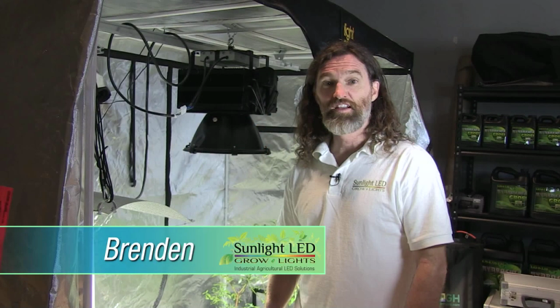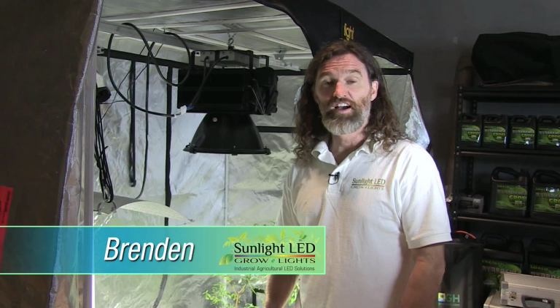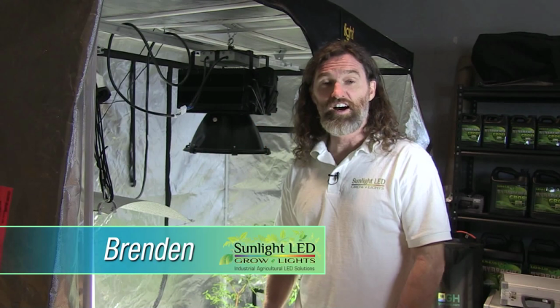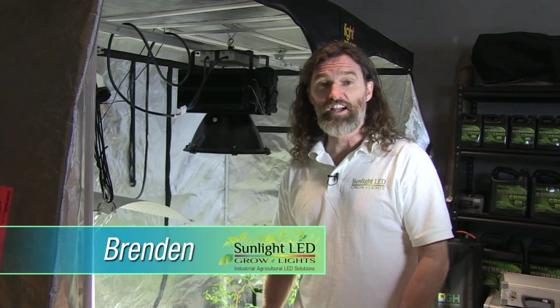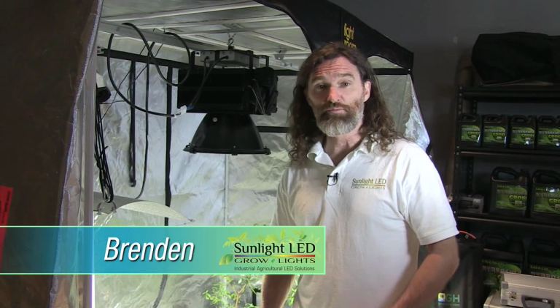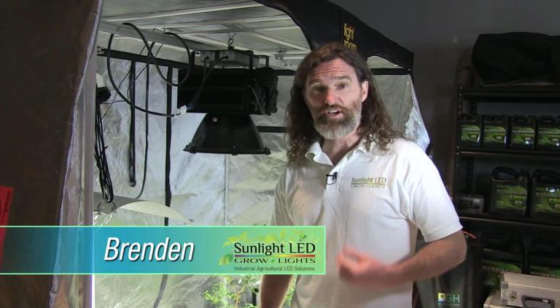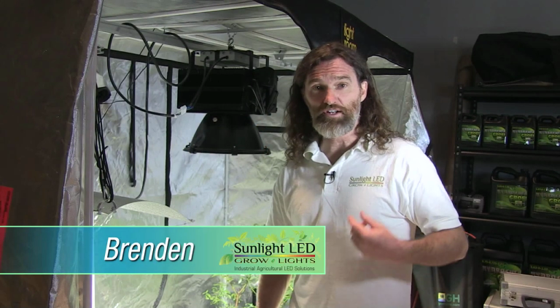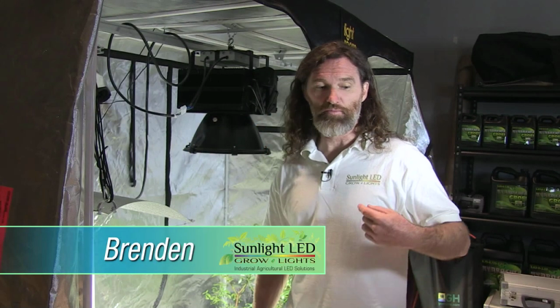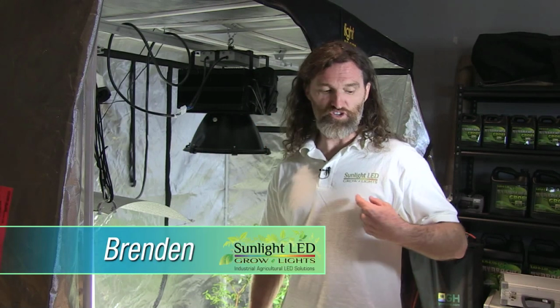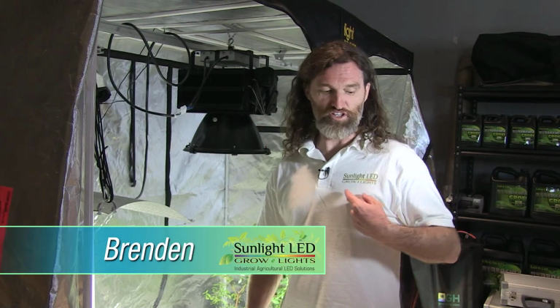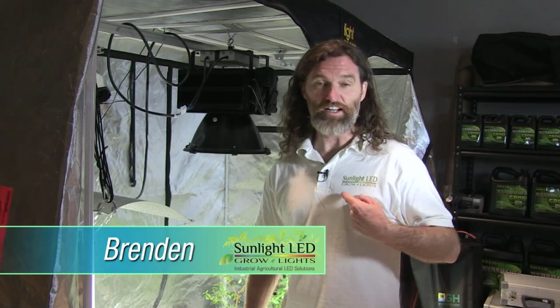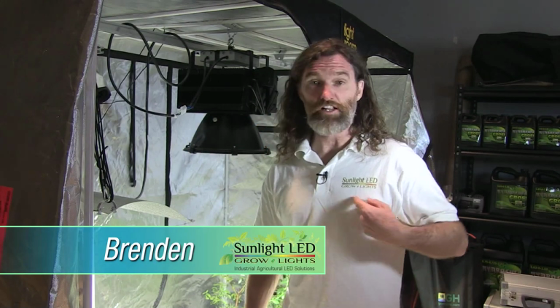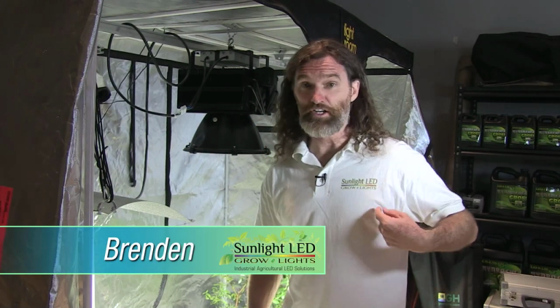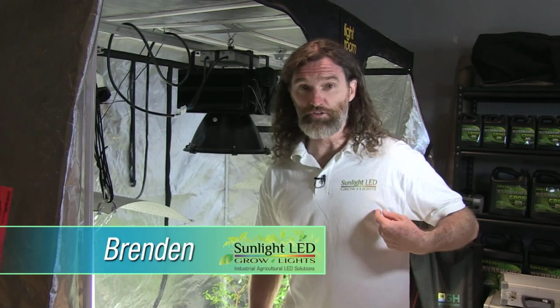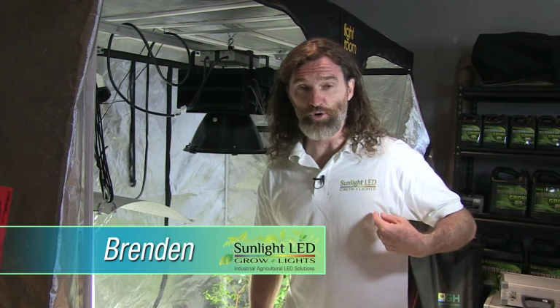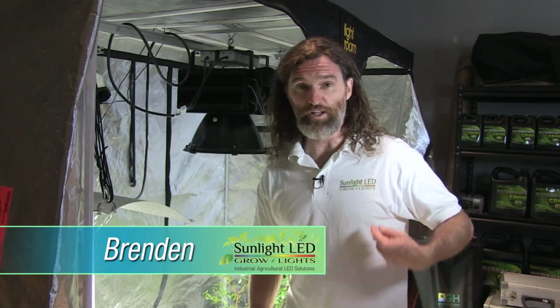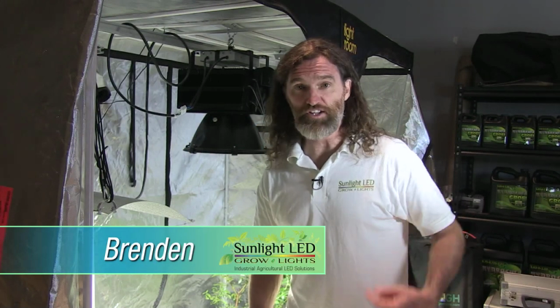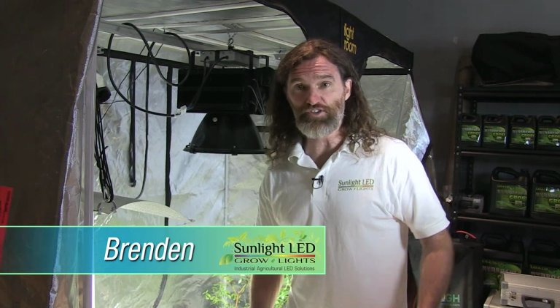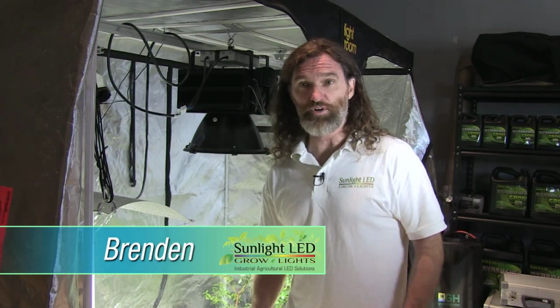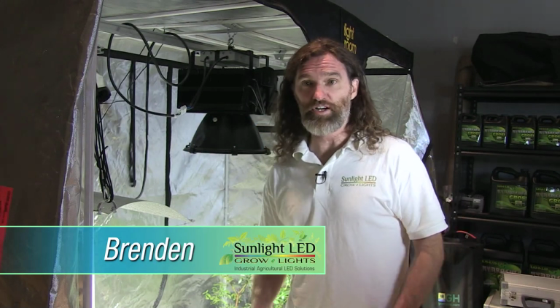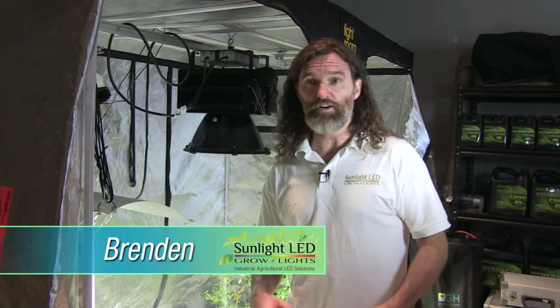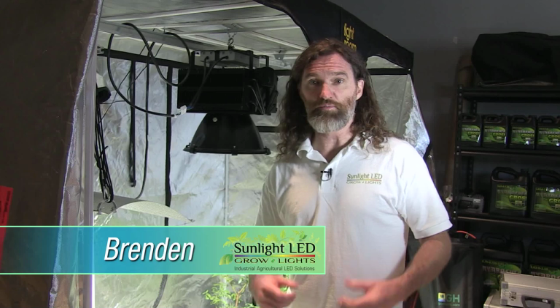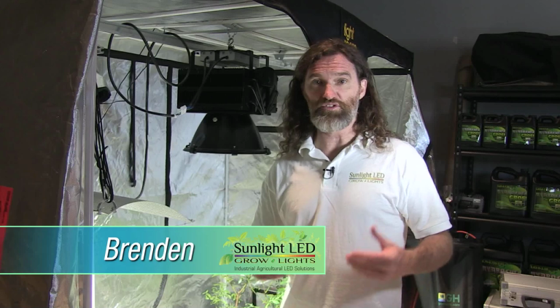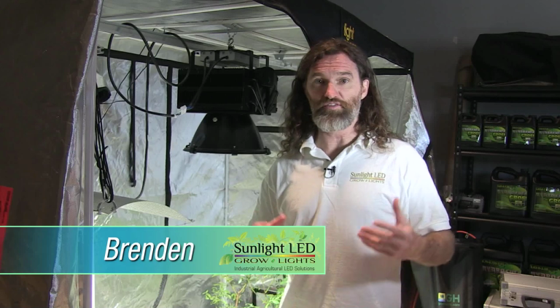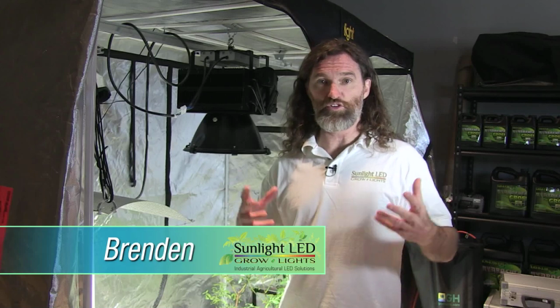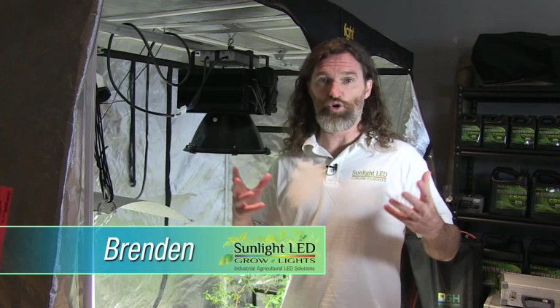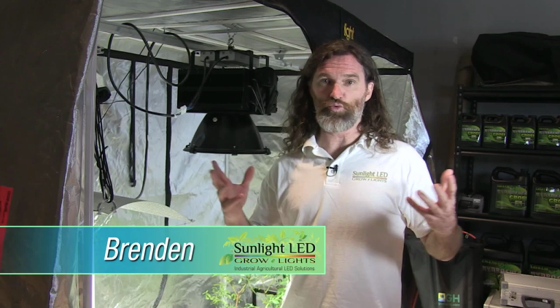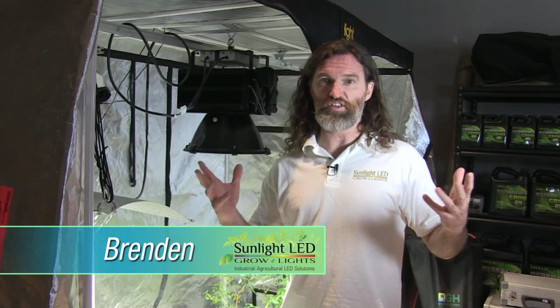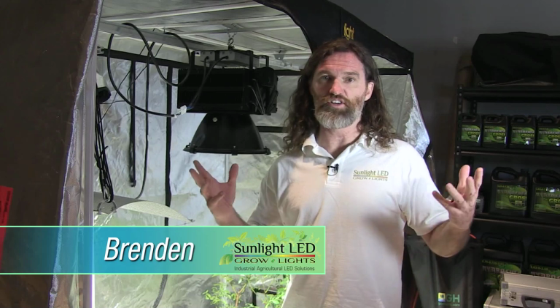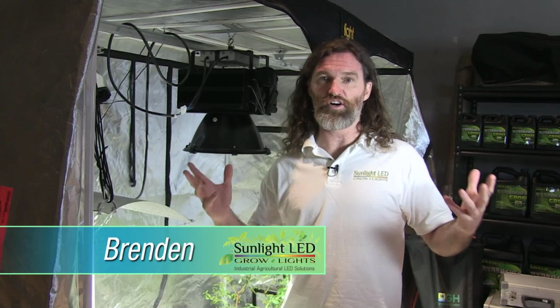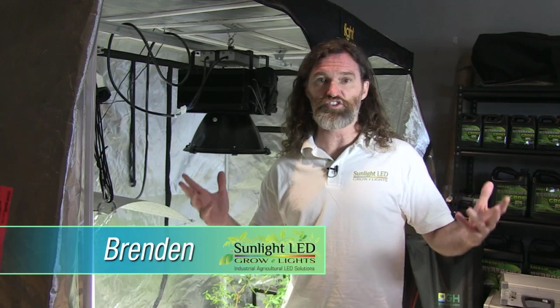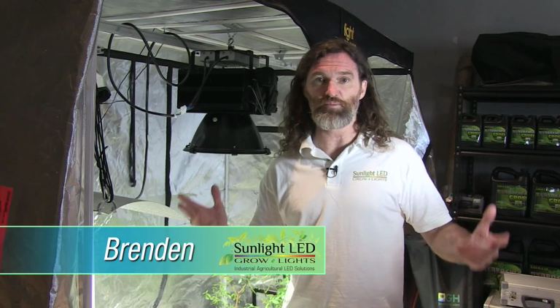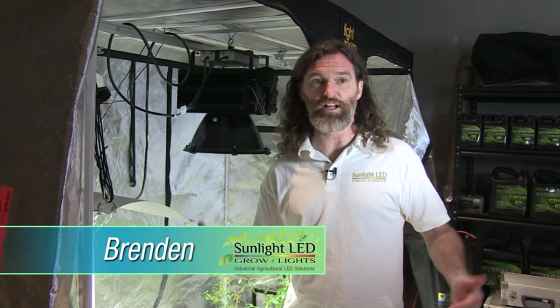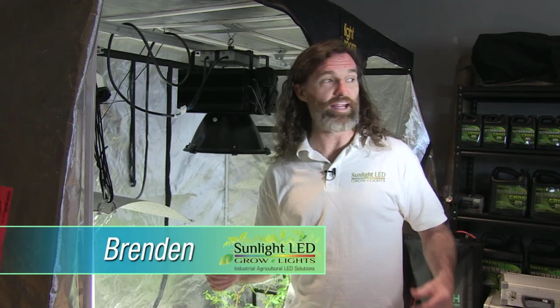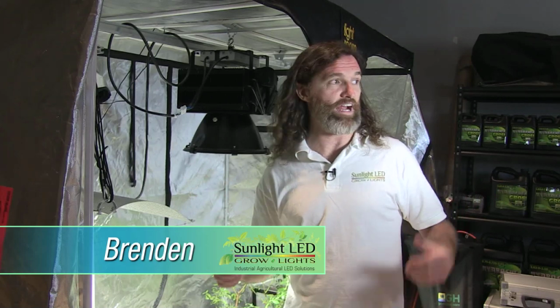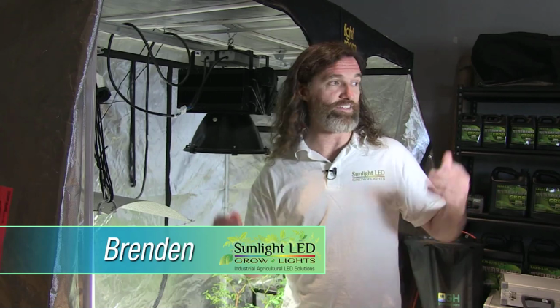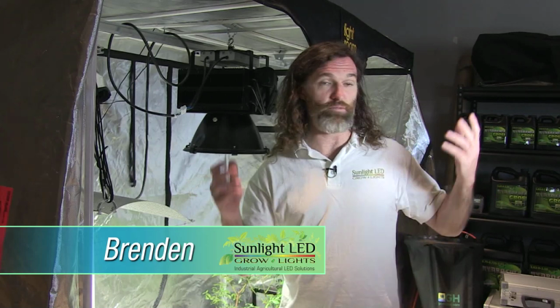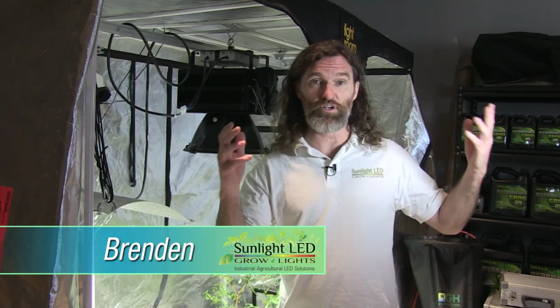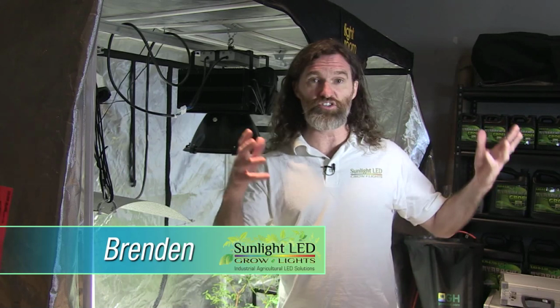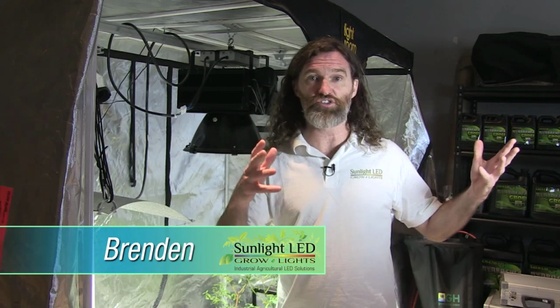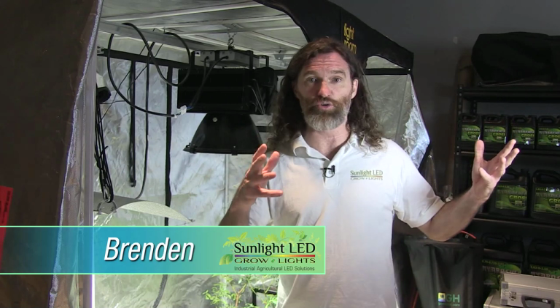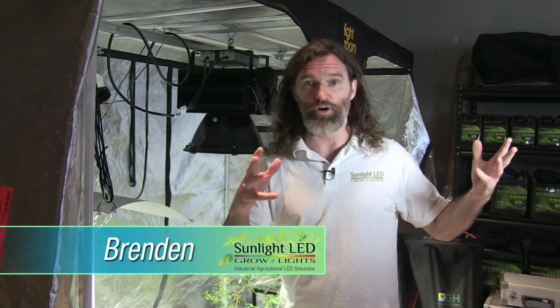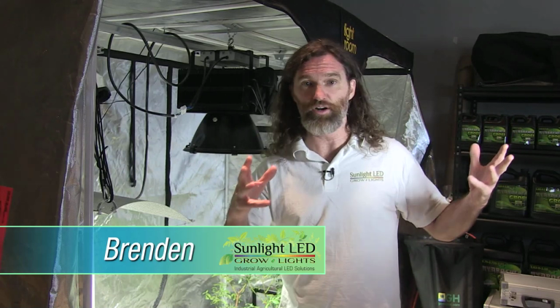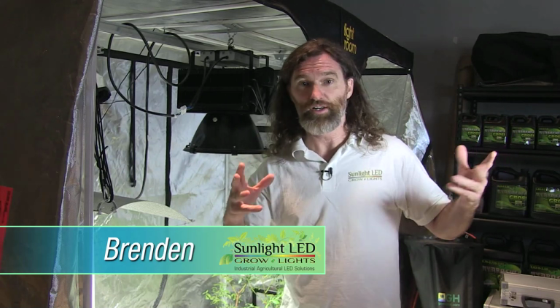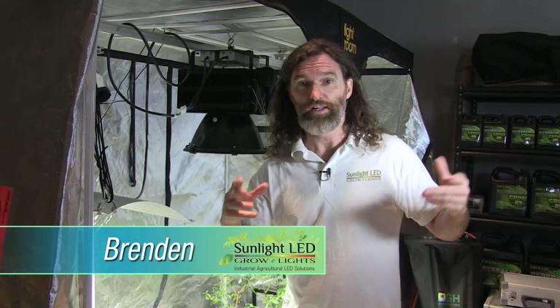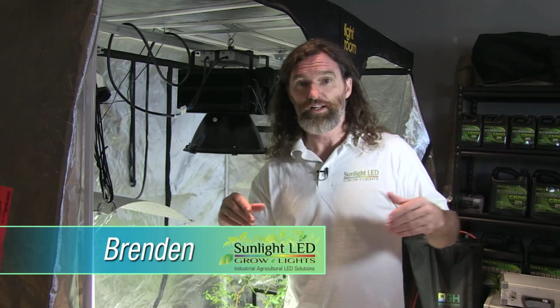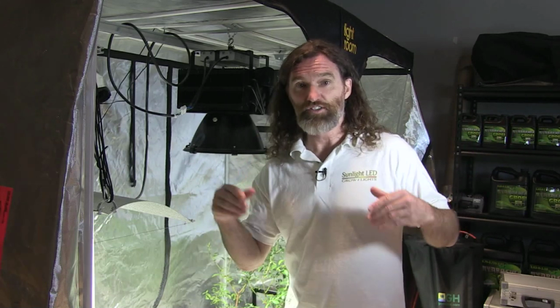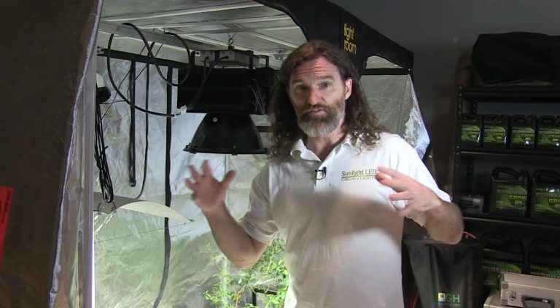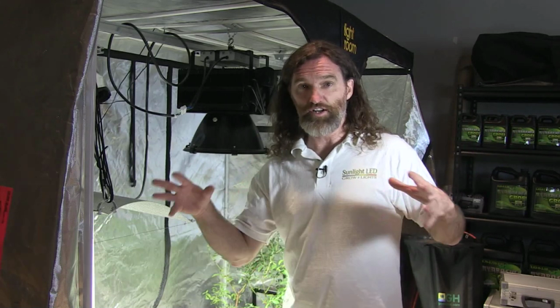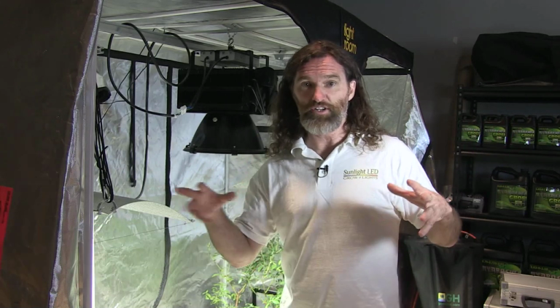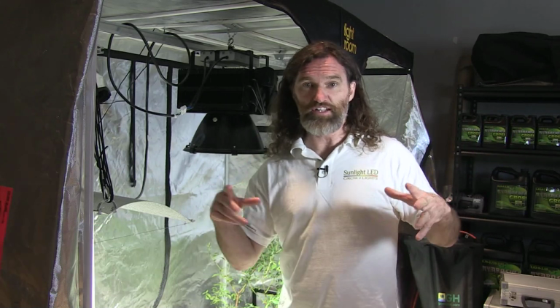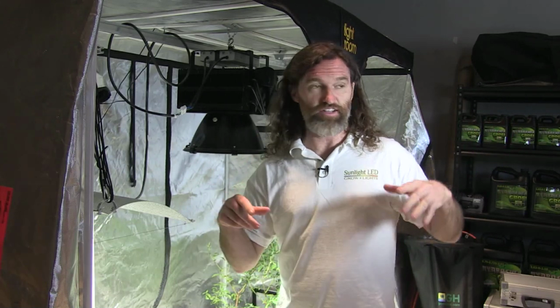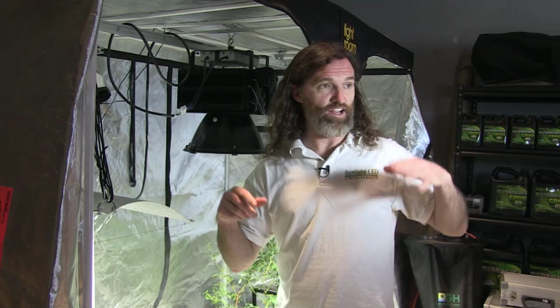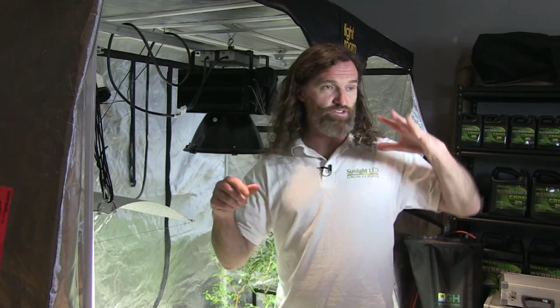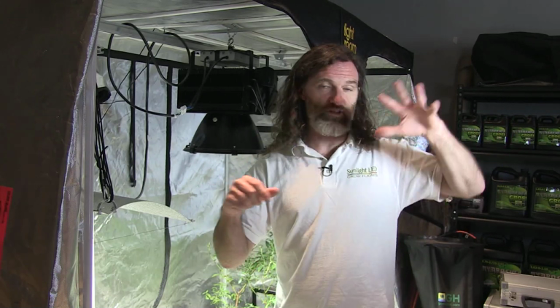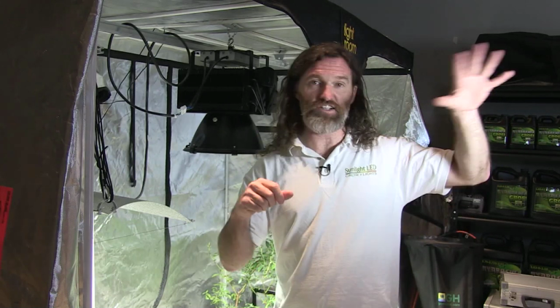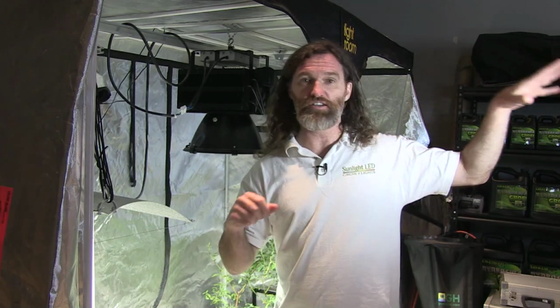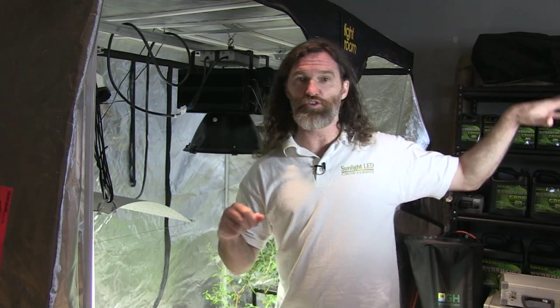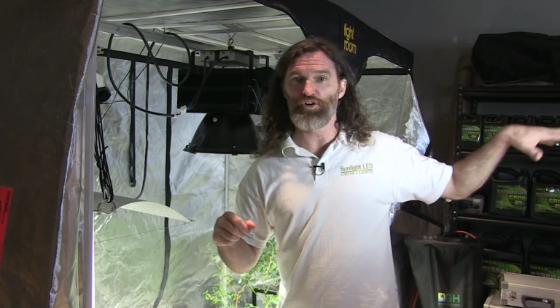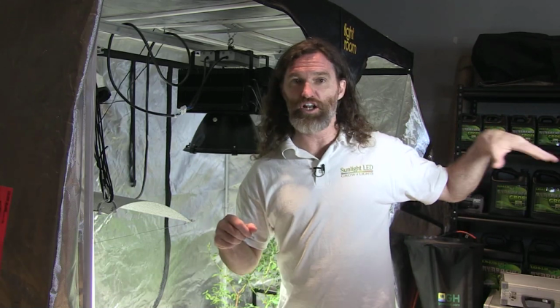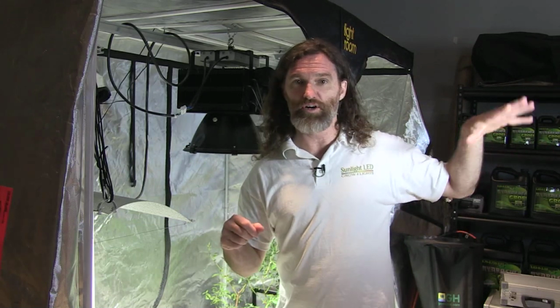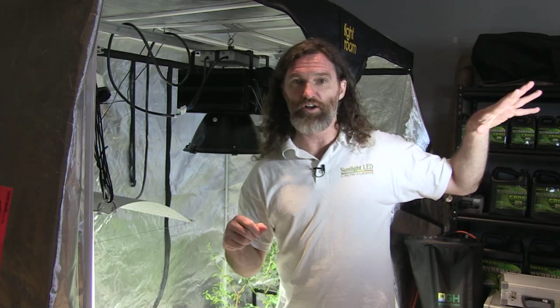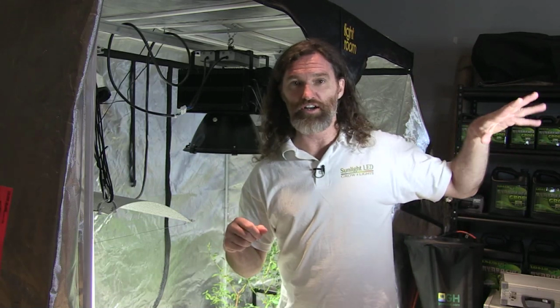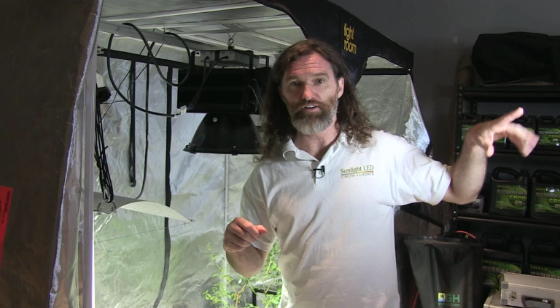Hi, I'm Brendan from Sunlight LED Grow Lights. We're here at Pacific Northwest Garden Supply at the Mission Store. It's a vendor day today, so a lot of stuff going on around here.